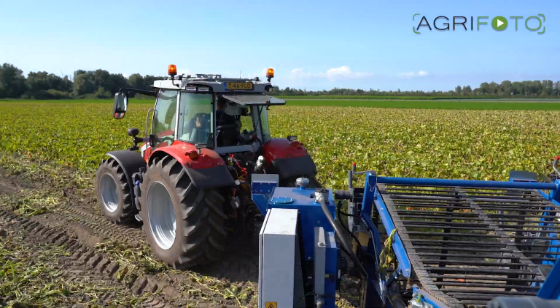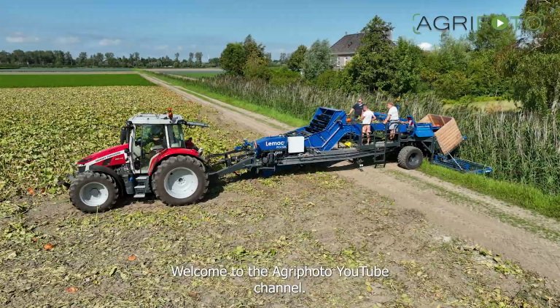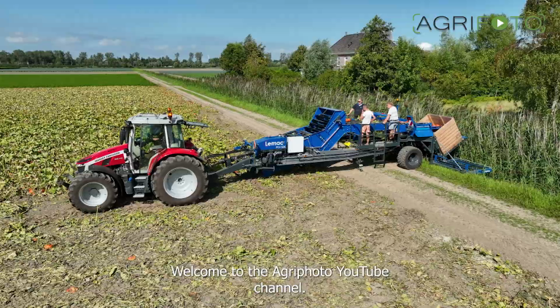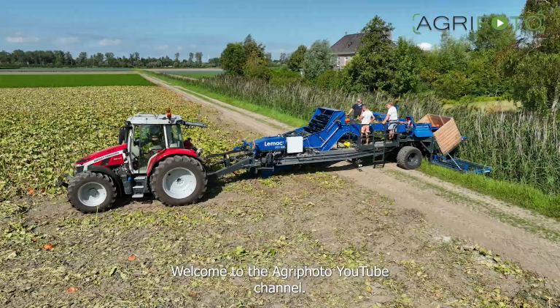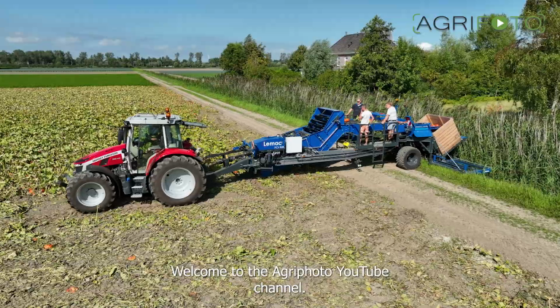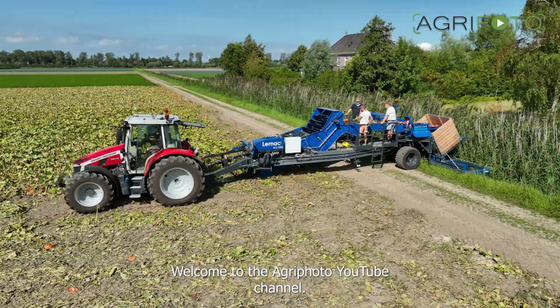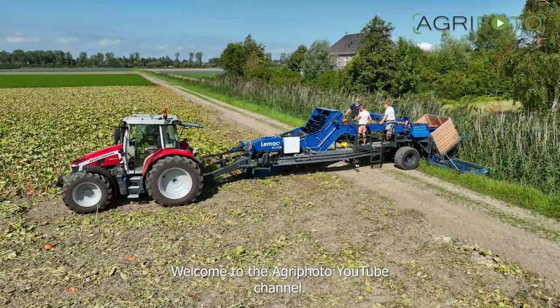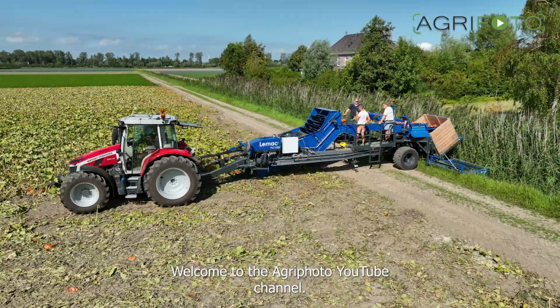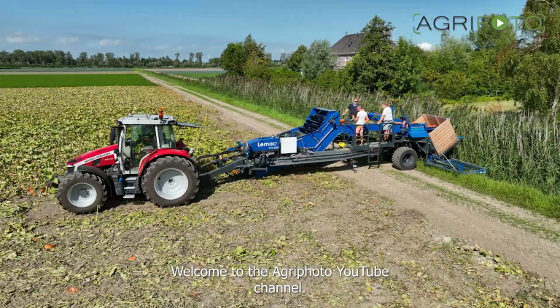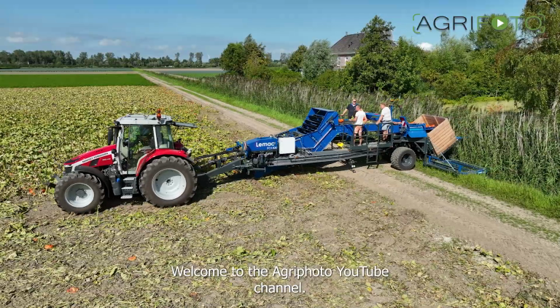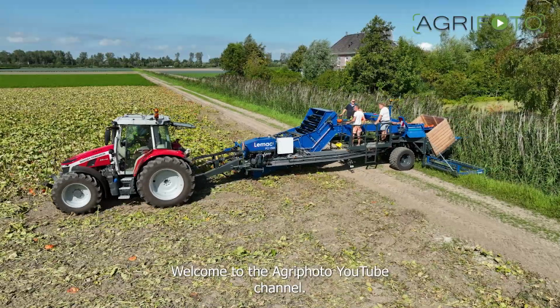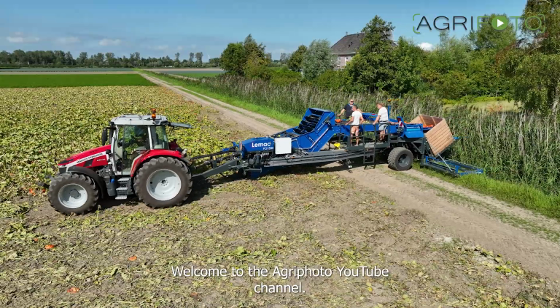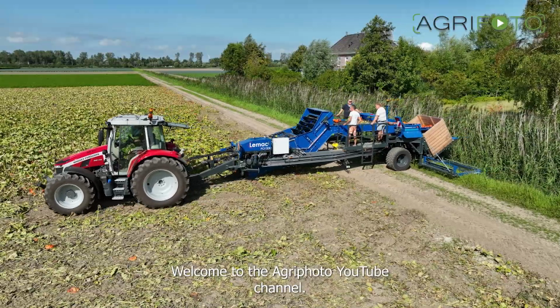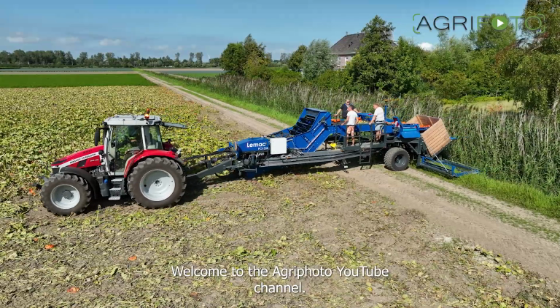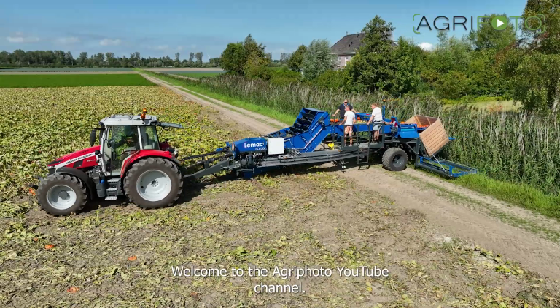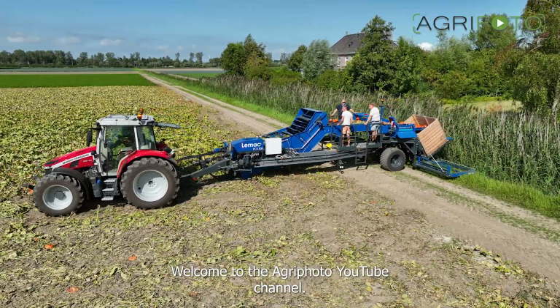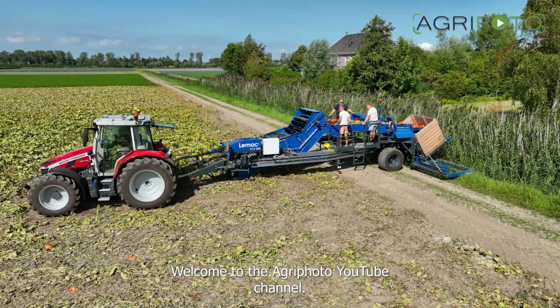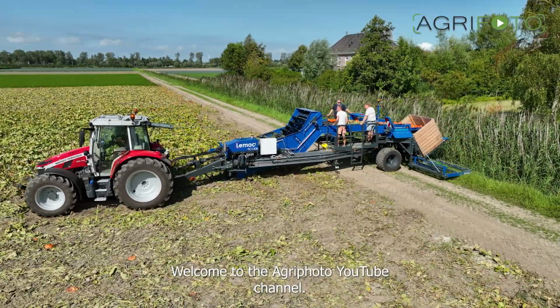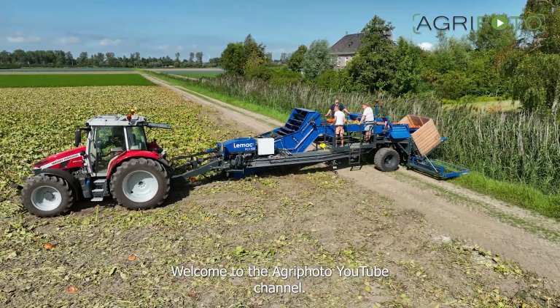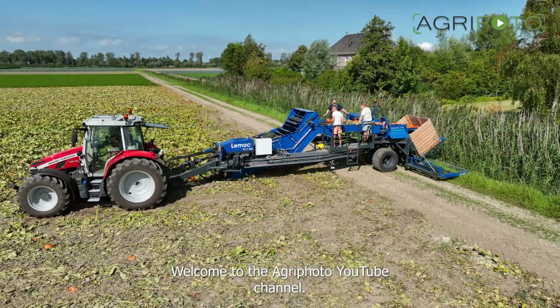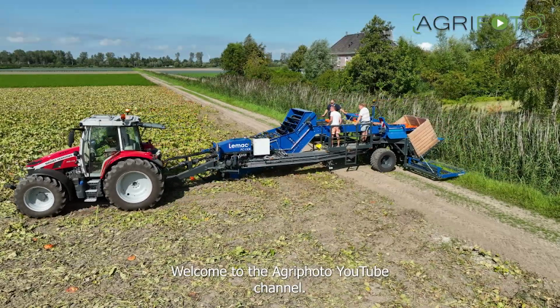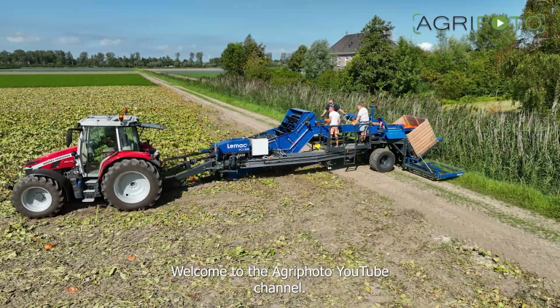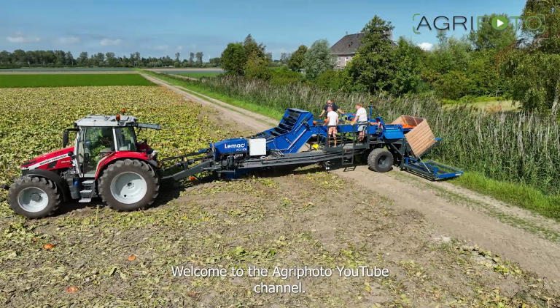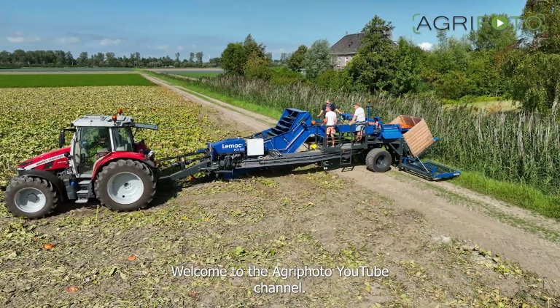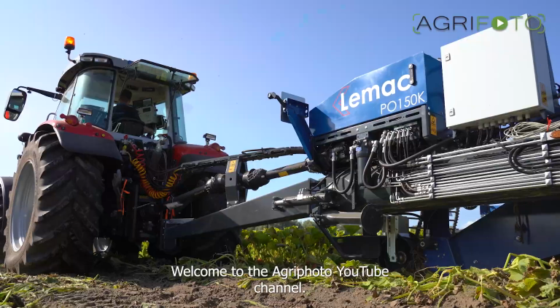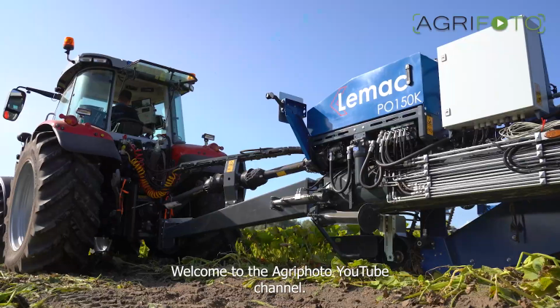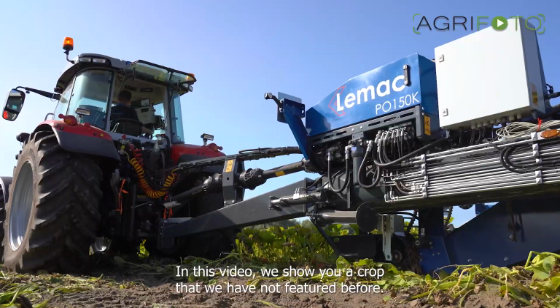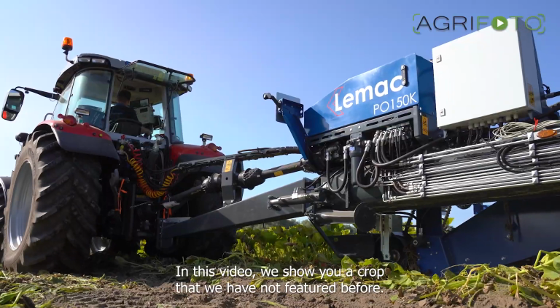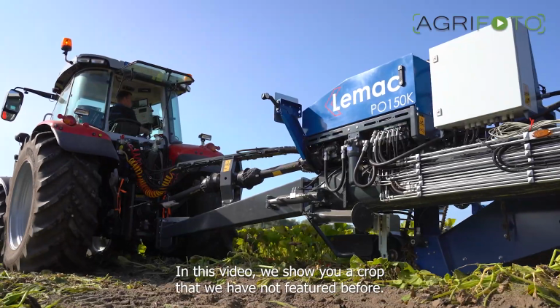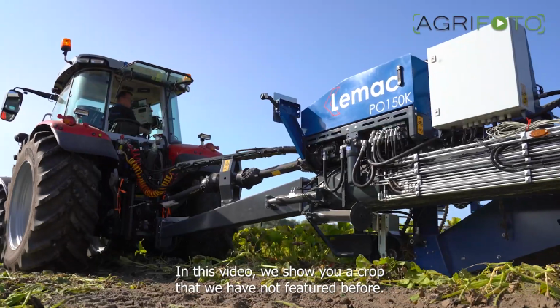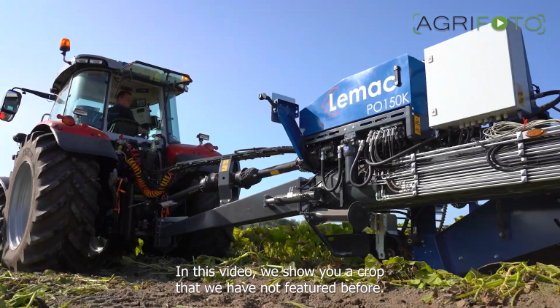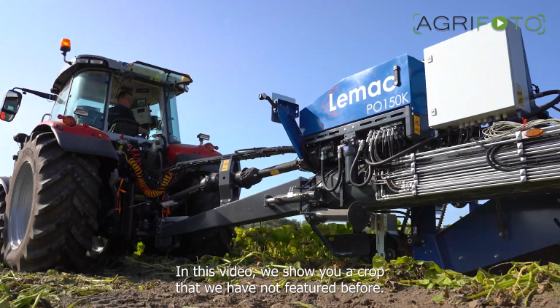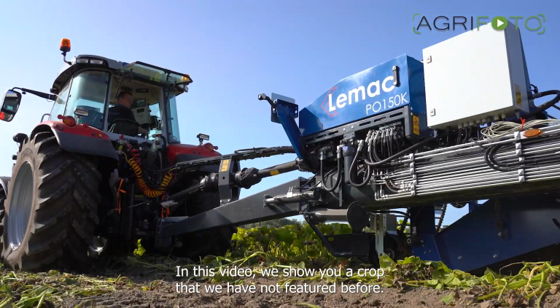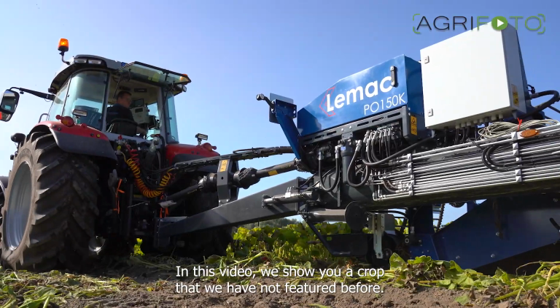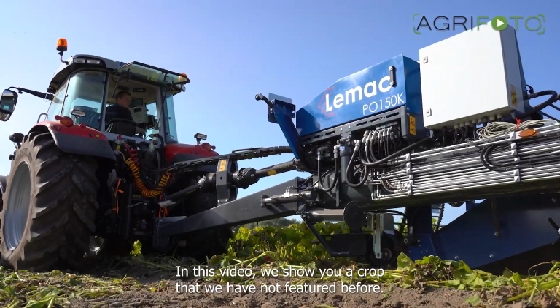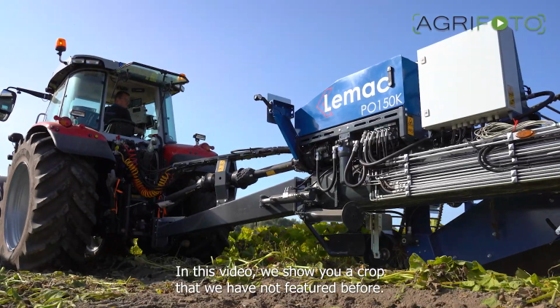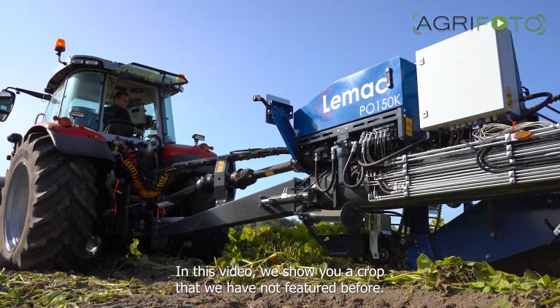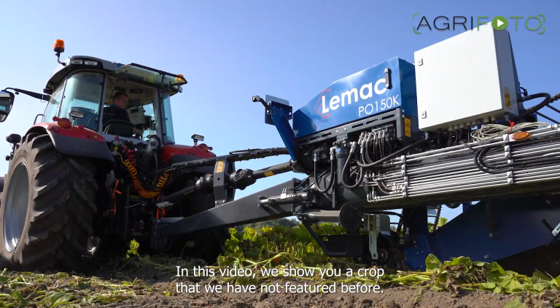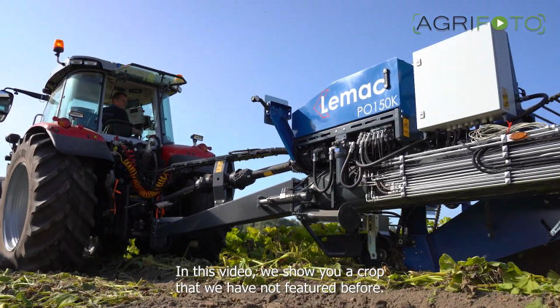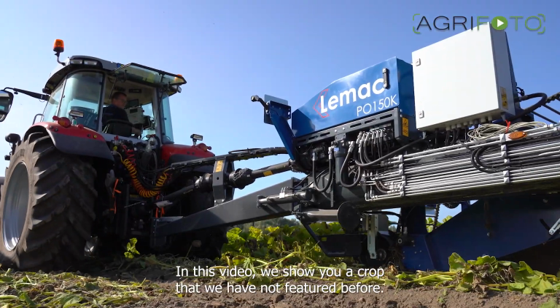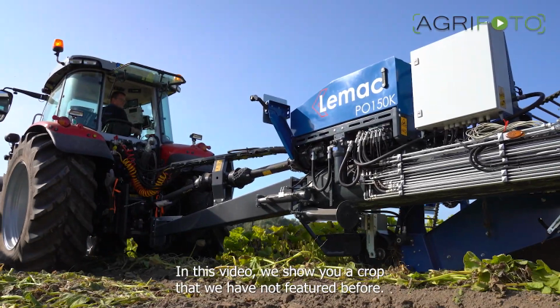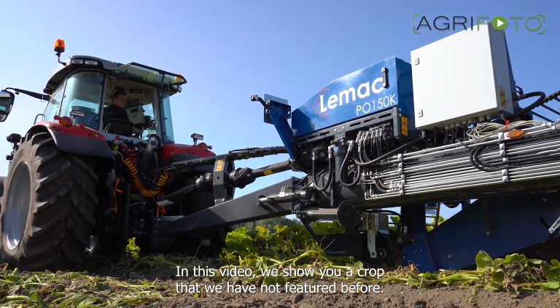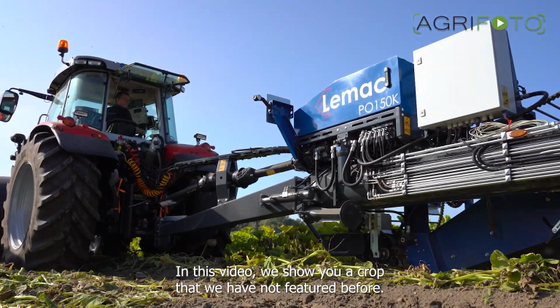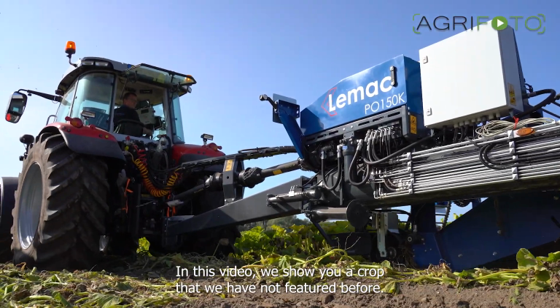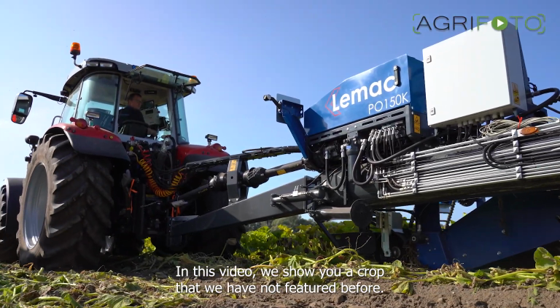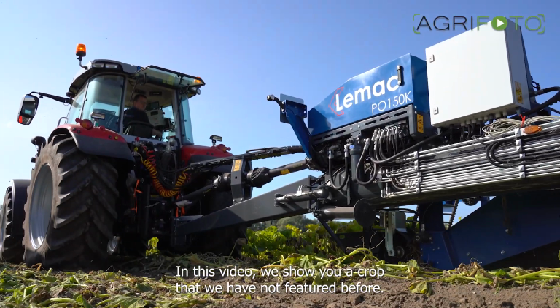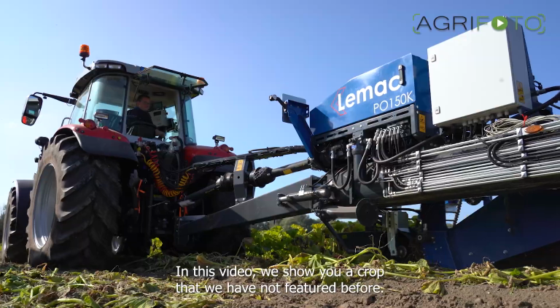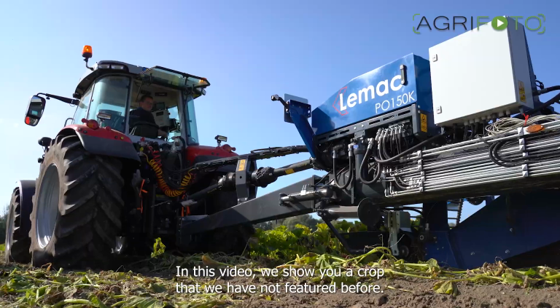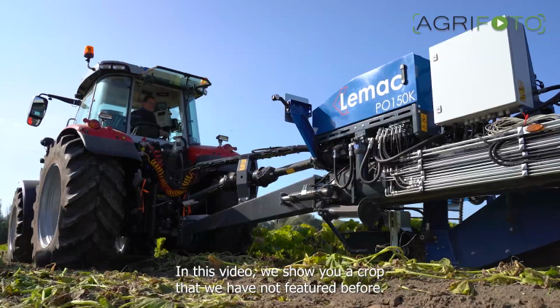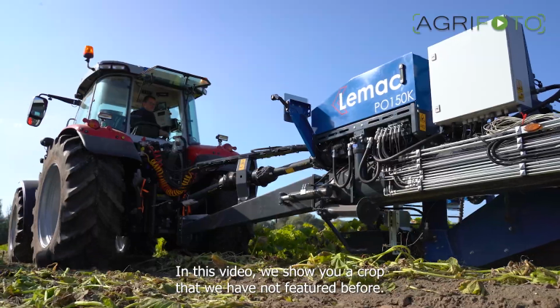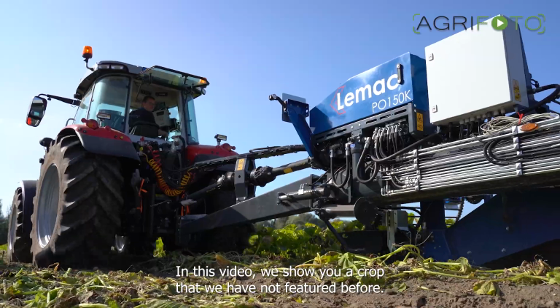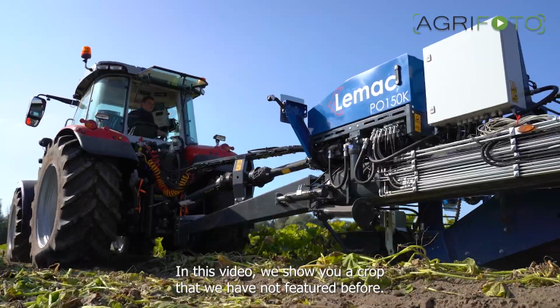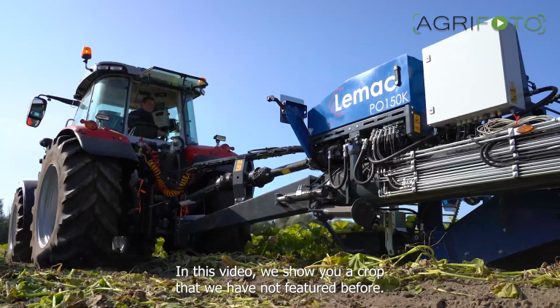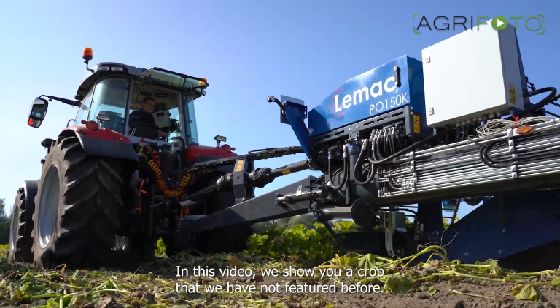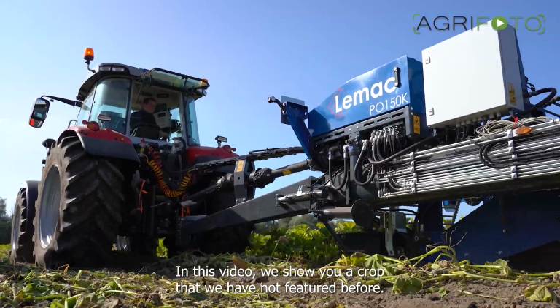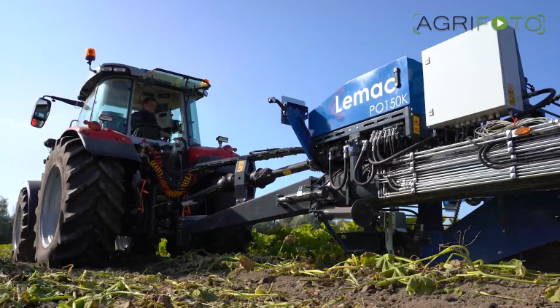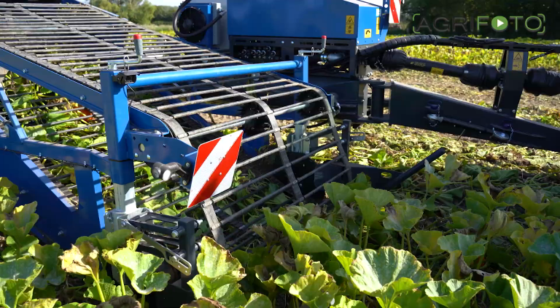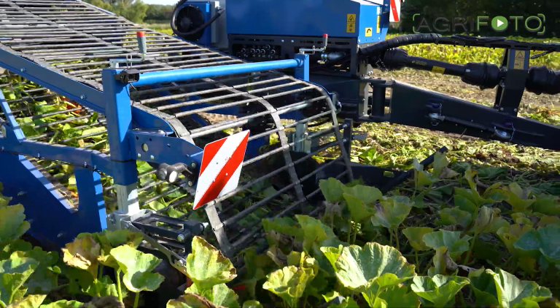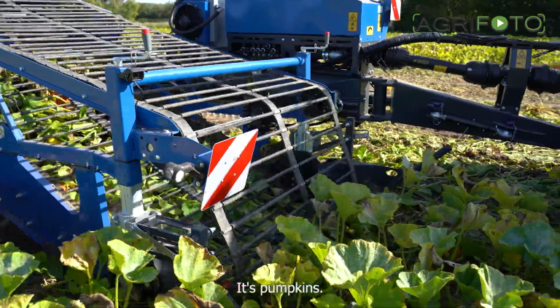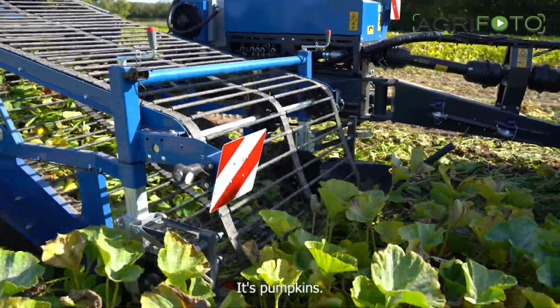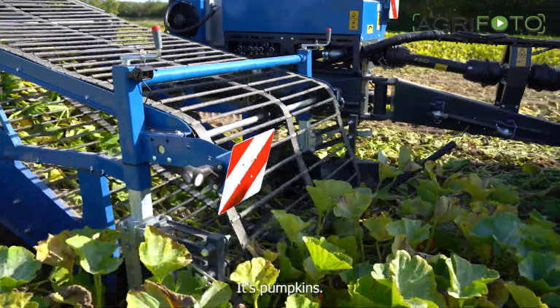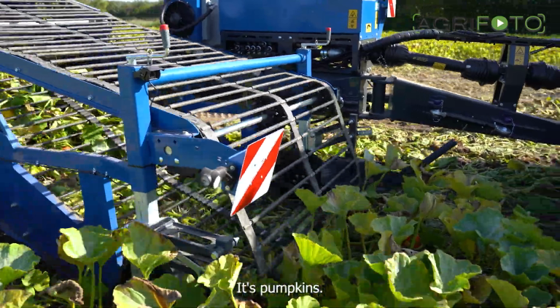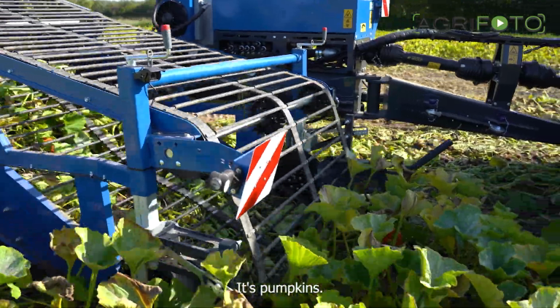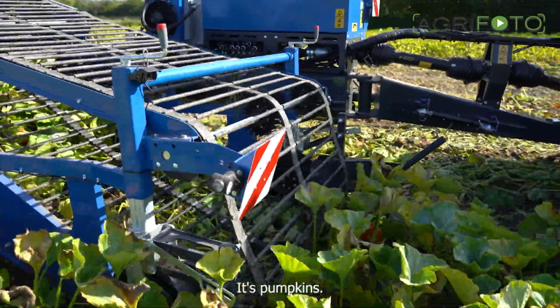Welcome to the AgriPhoto YouTube channel. In this video we show you a crop that we have not featured before. It's pumpkins.